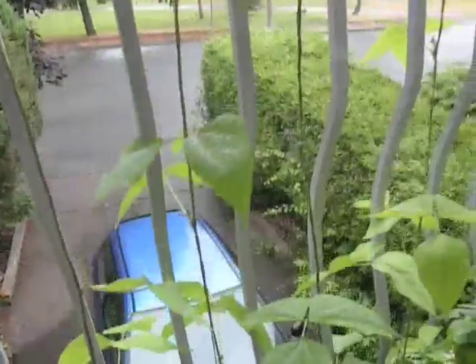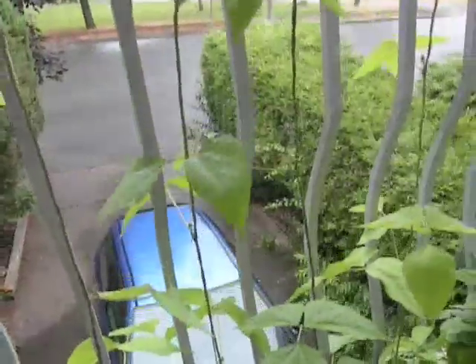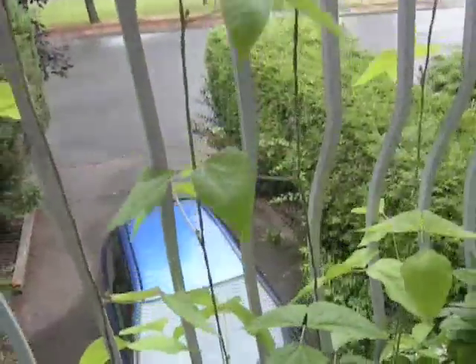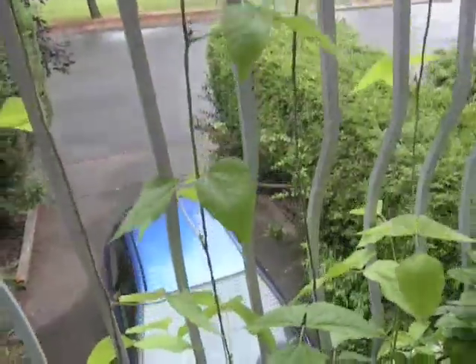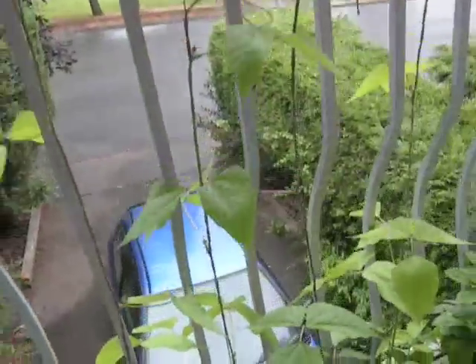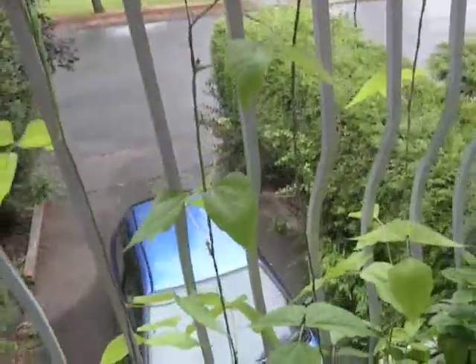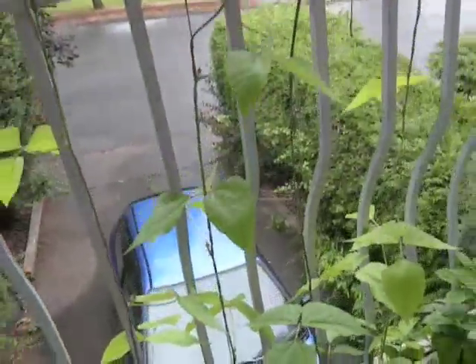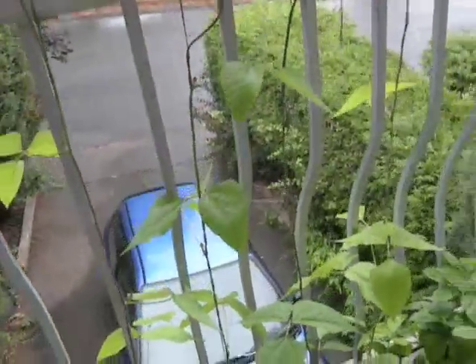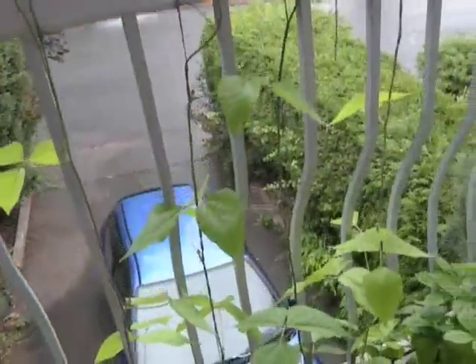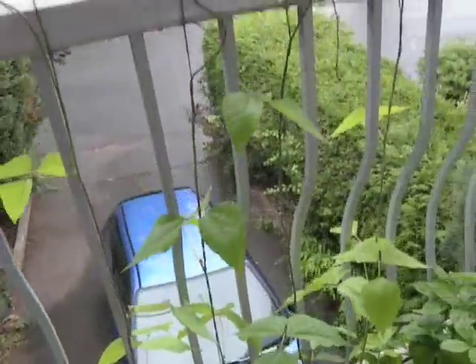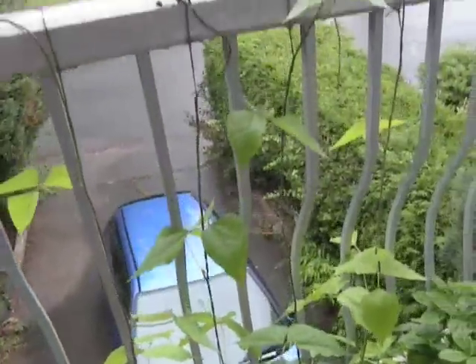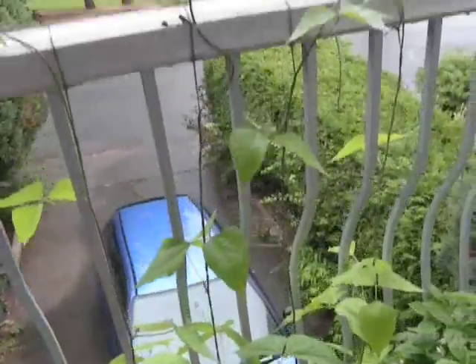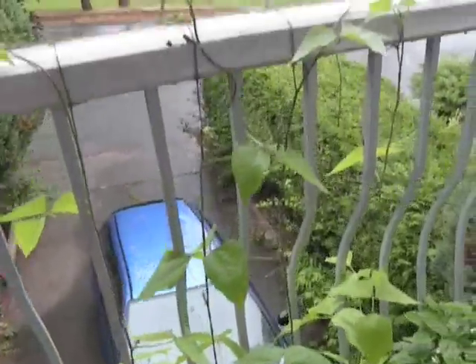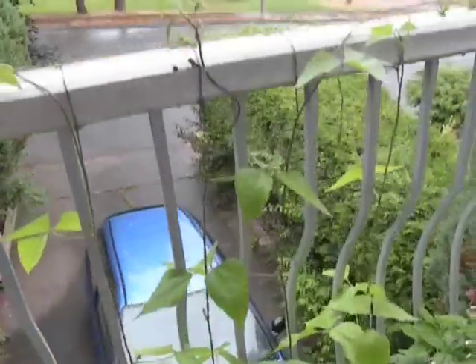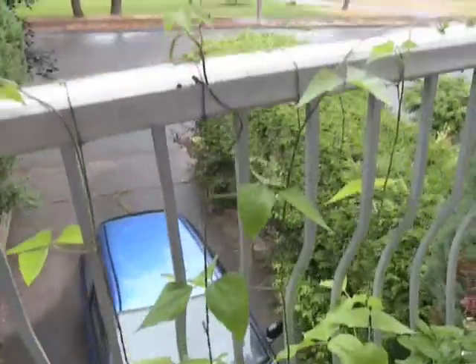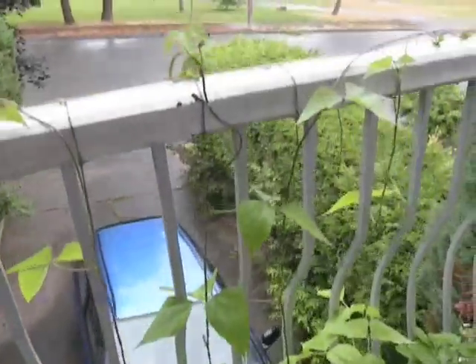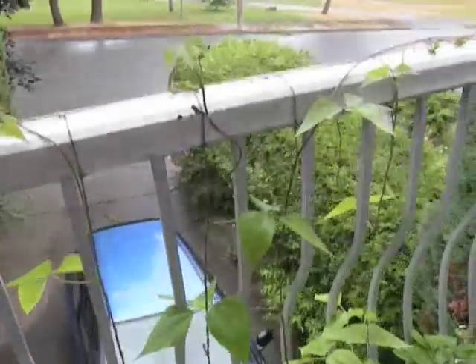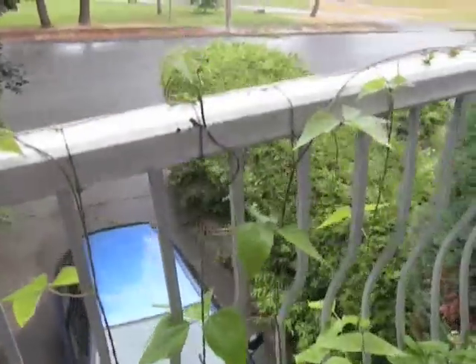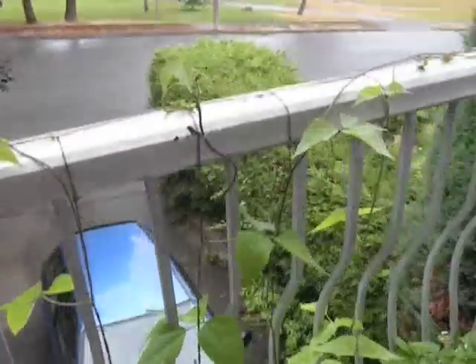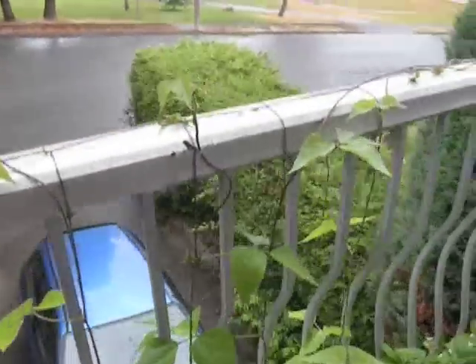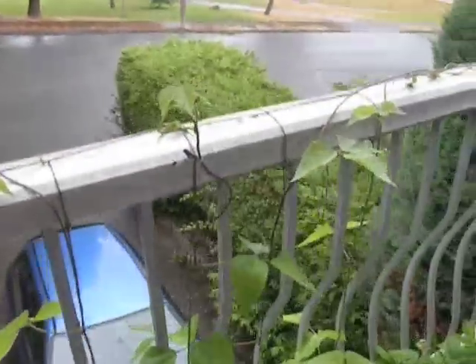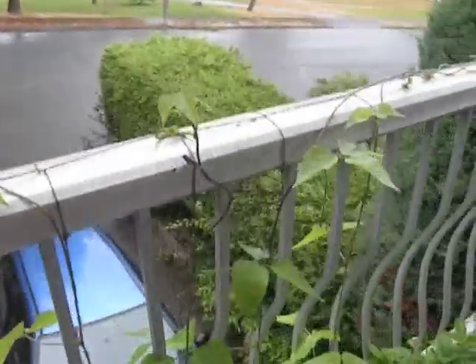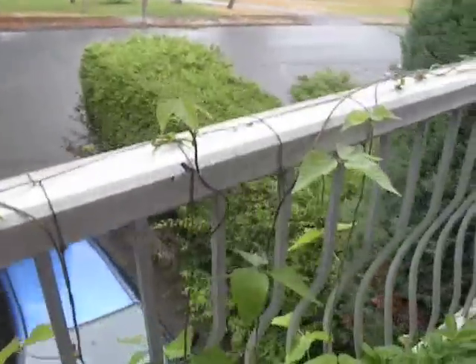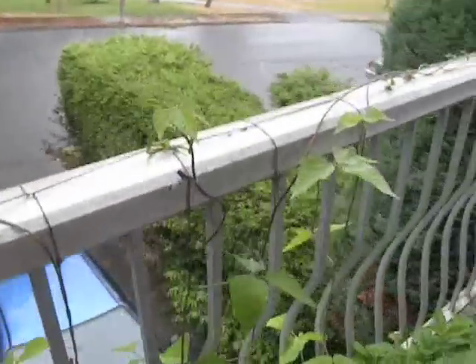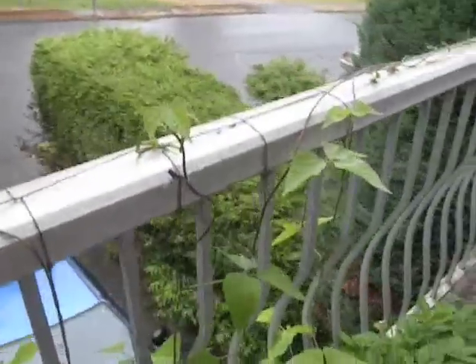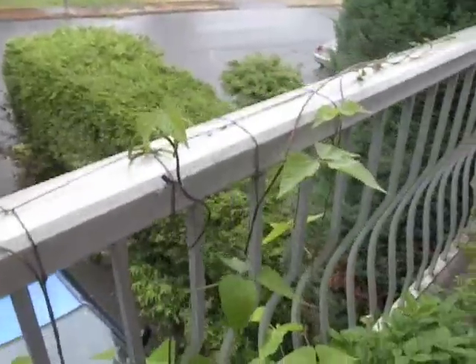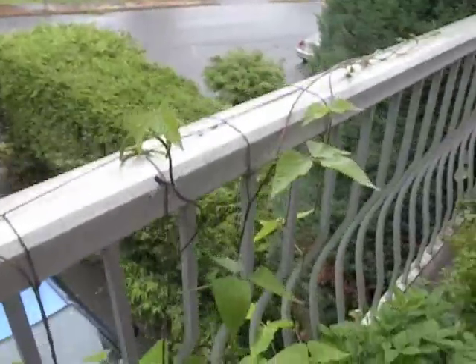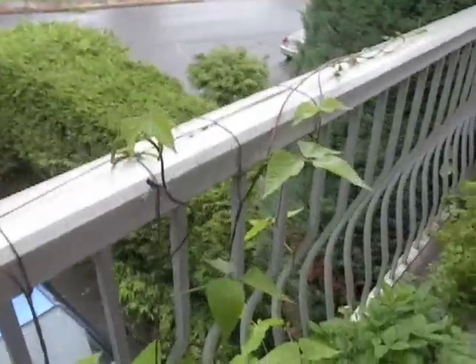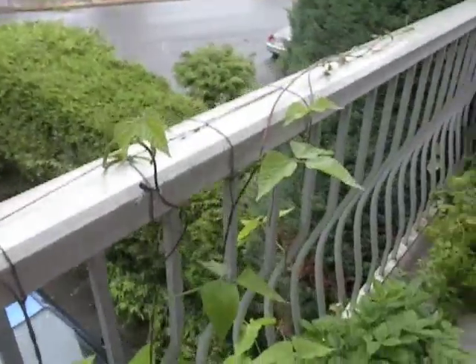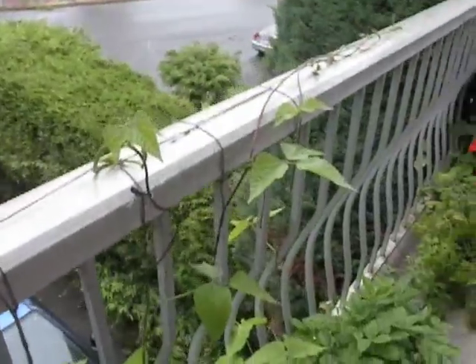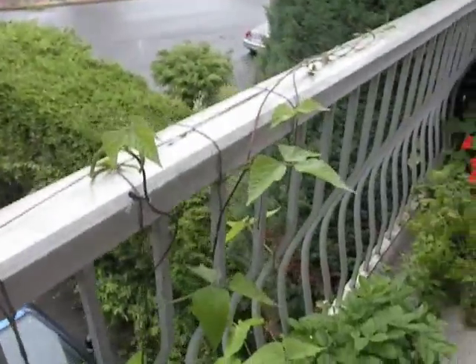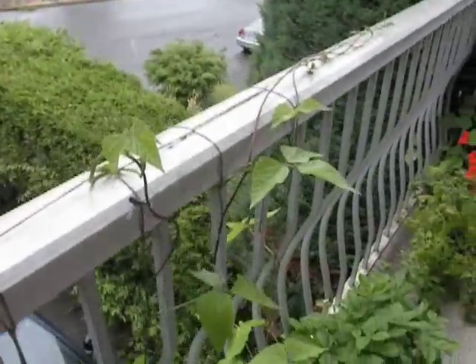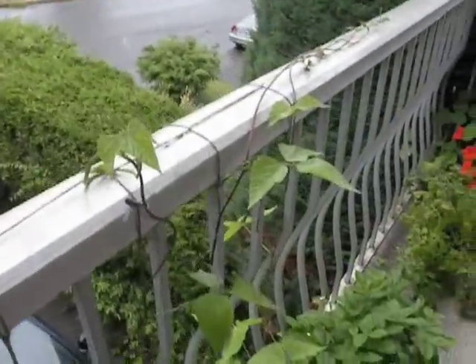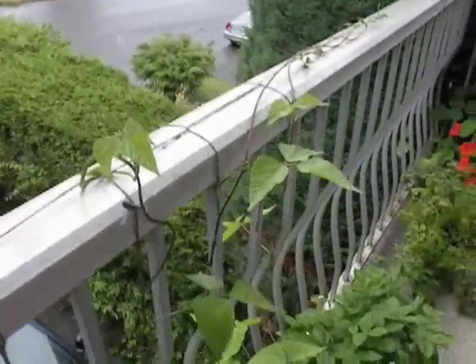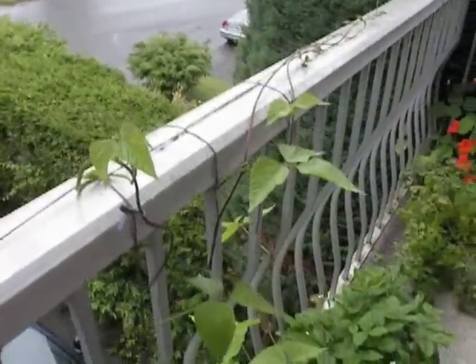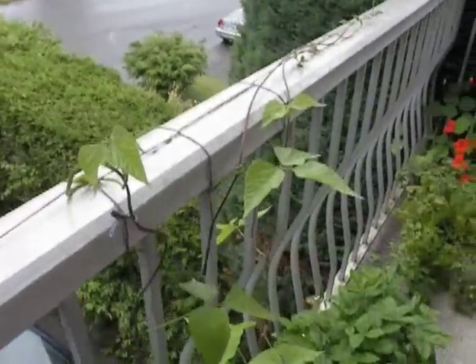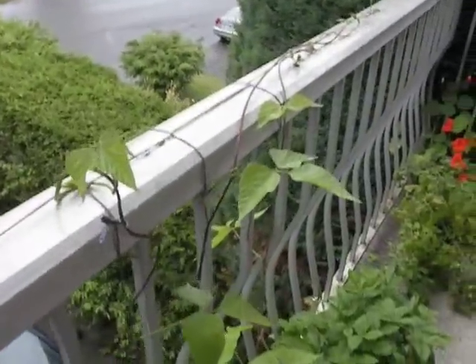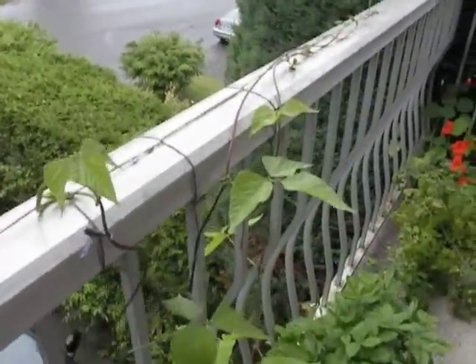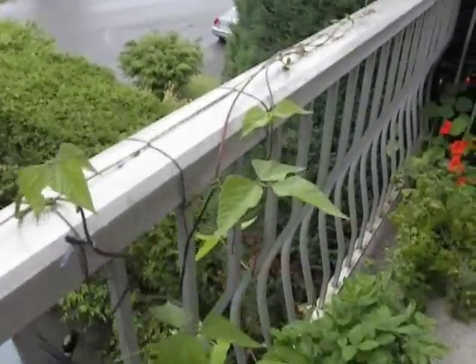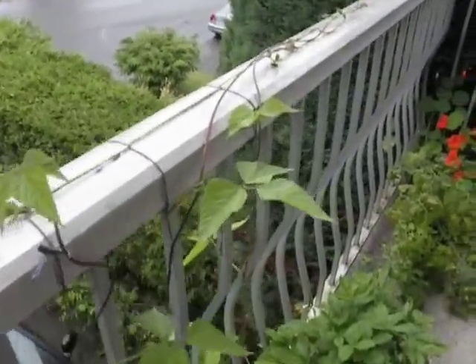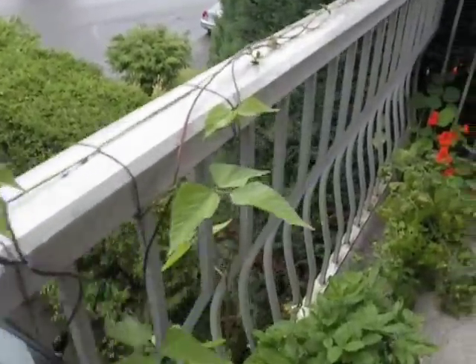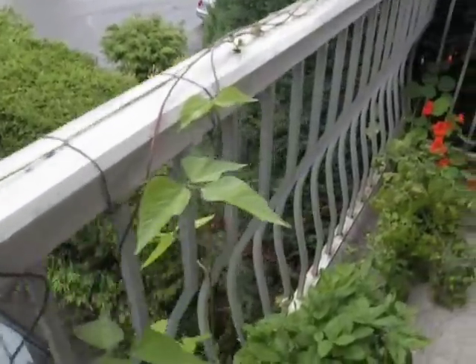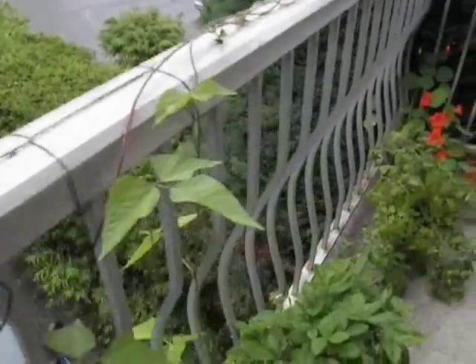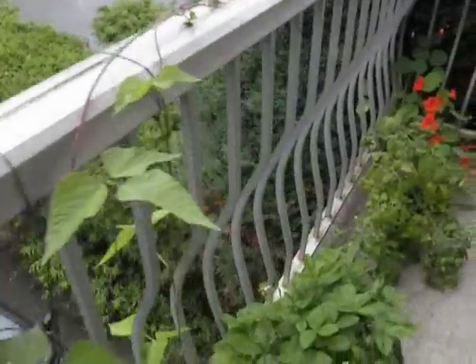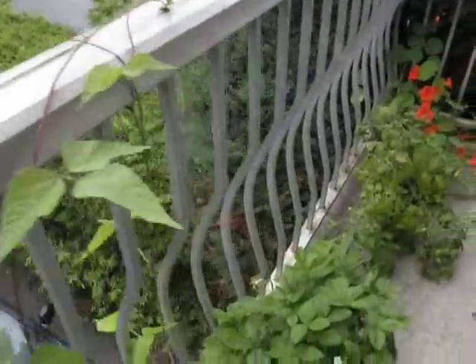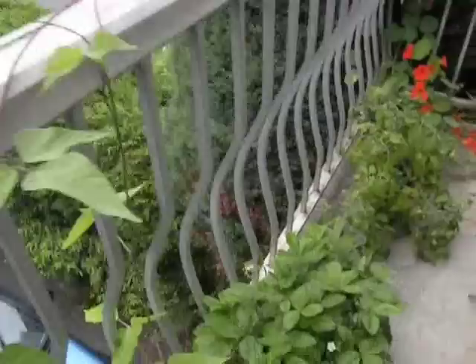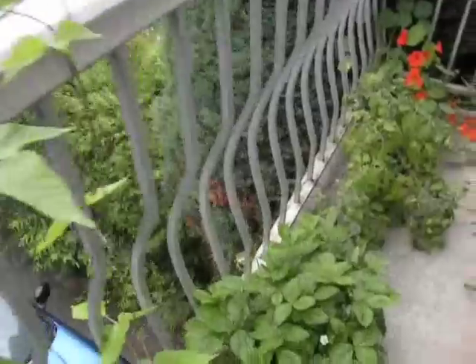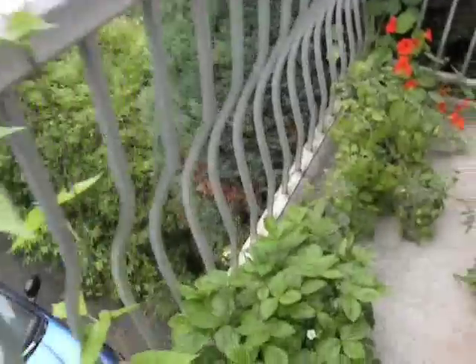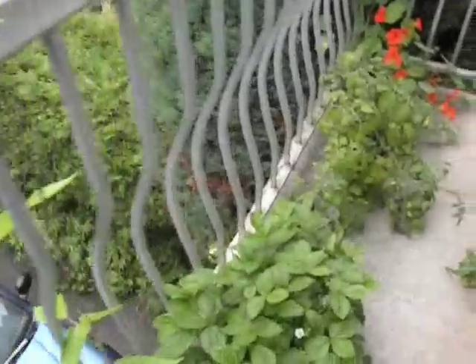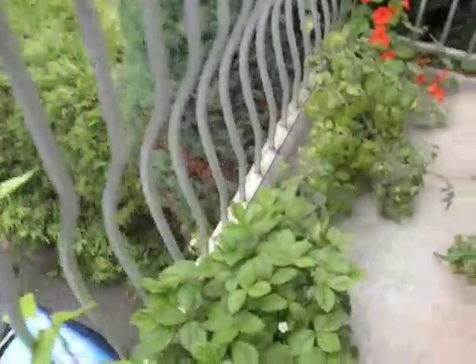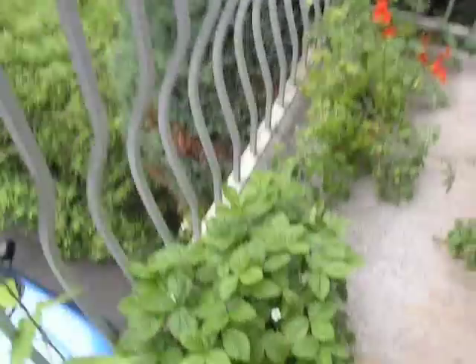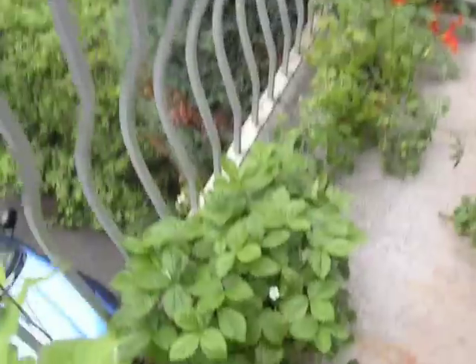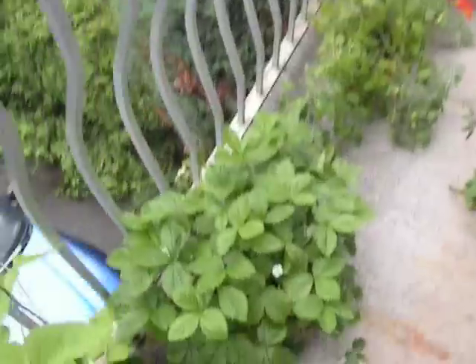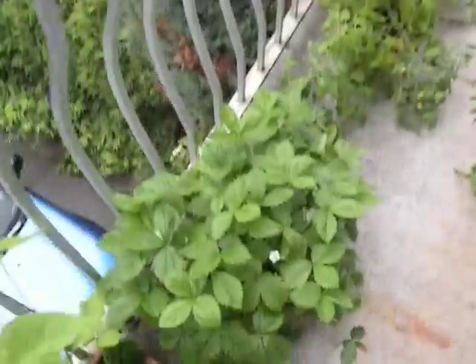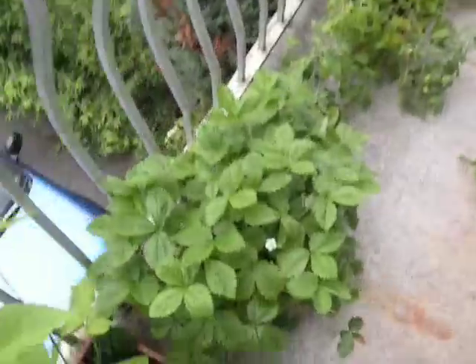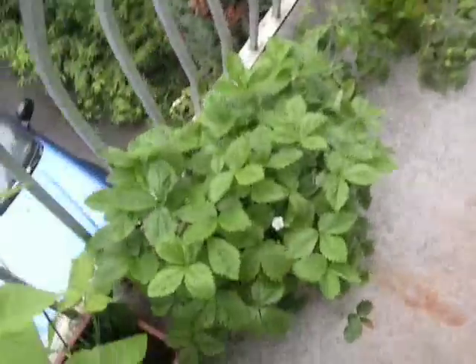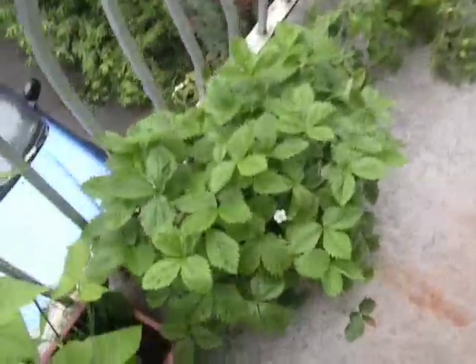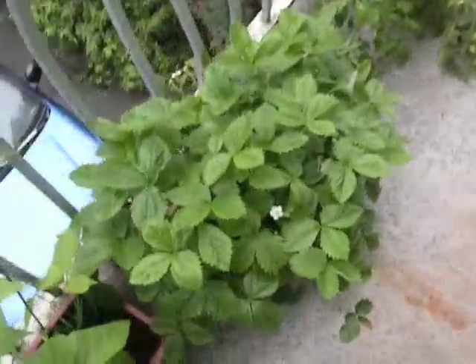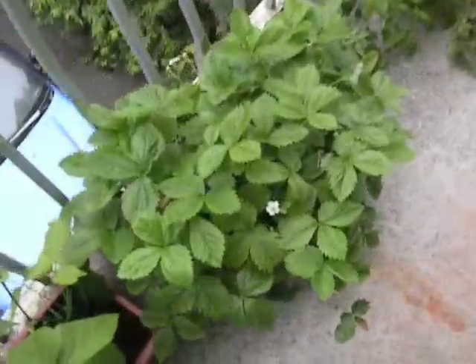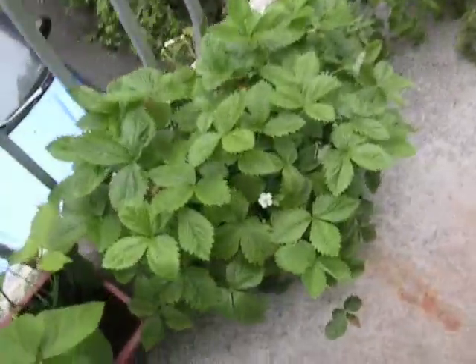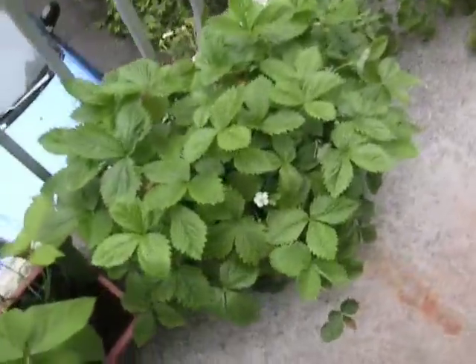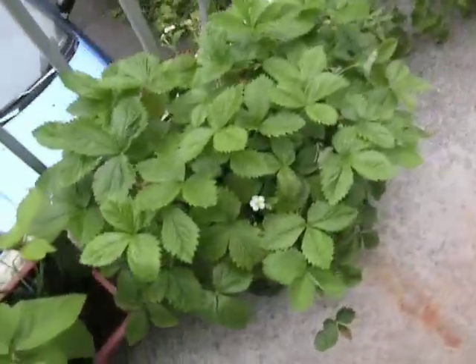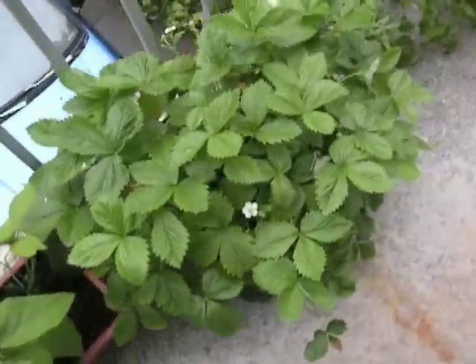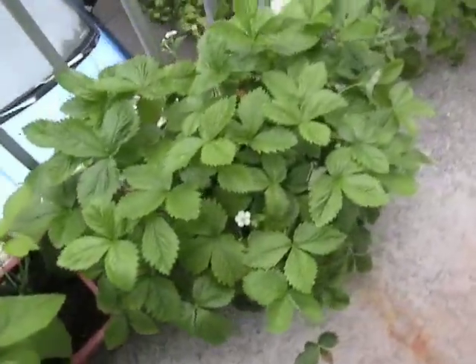These are really fun. You train them up strings — you can put the strings right to the balcony top. These ones I'm trying to train to go along the balcony.